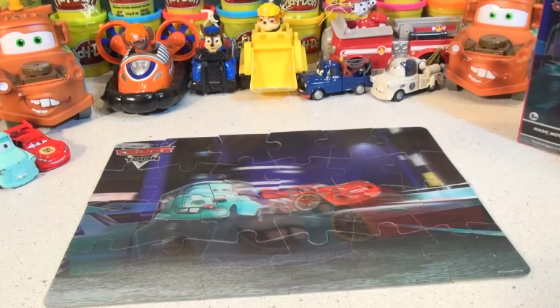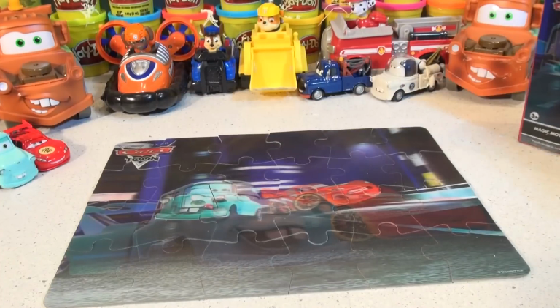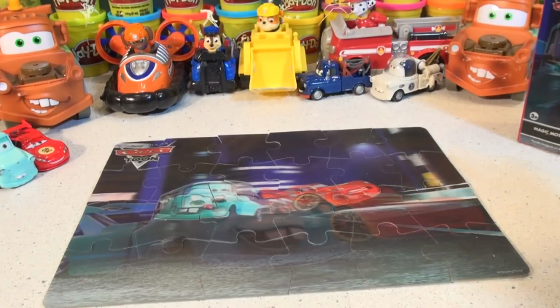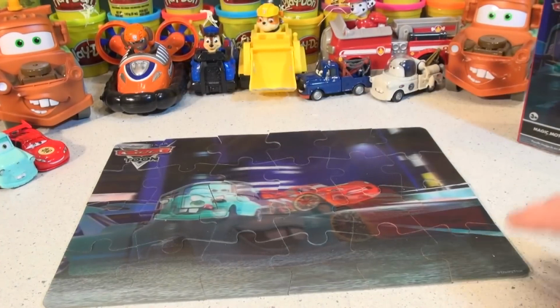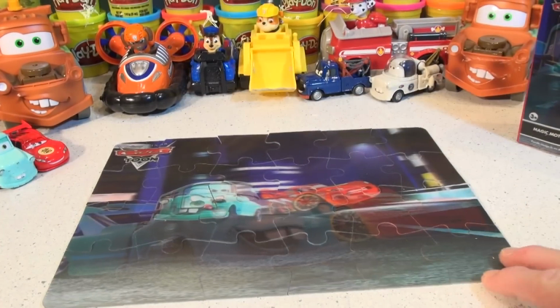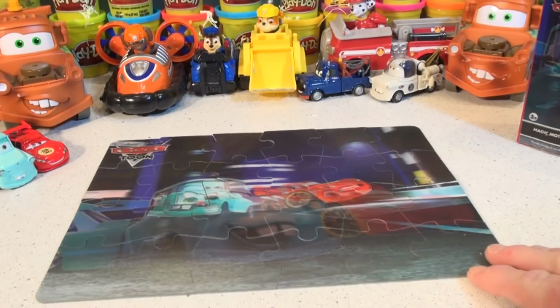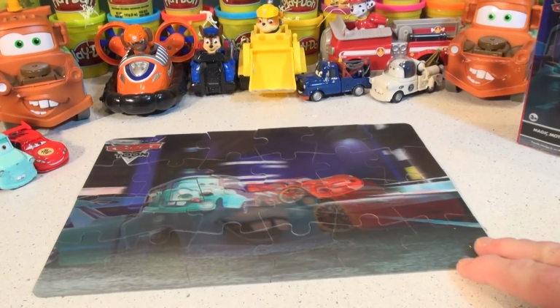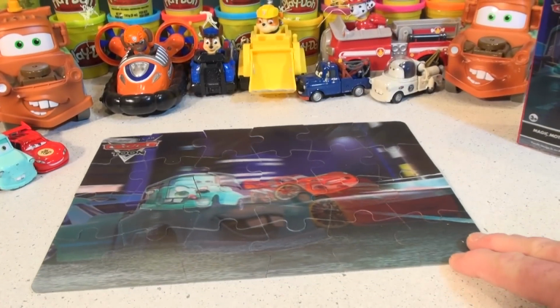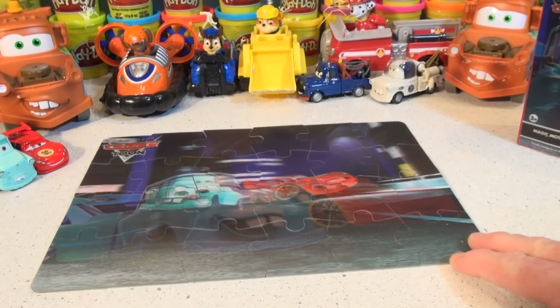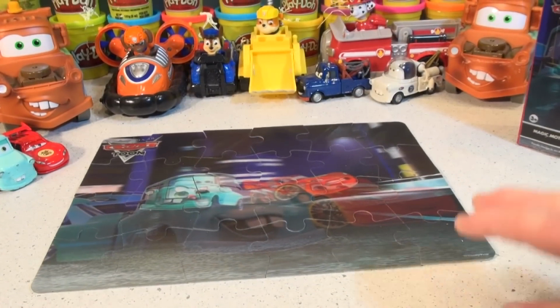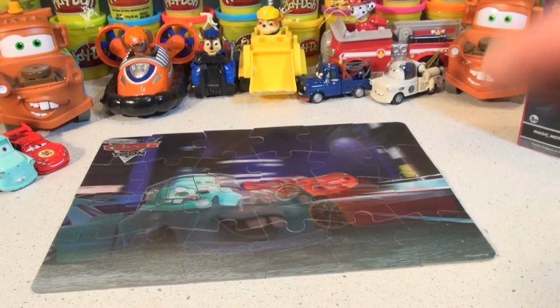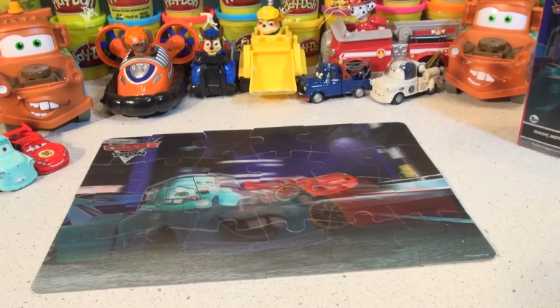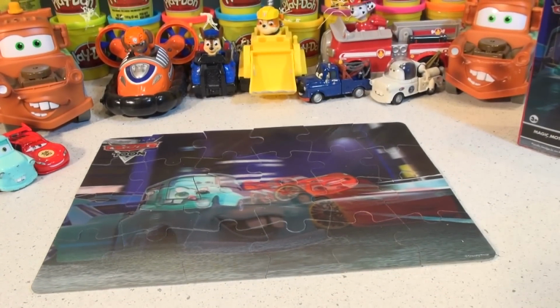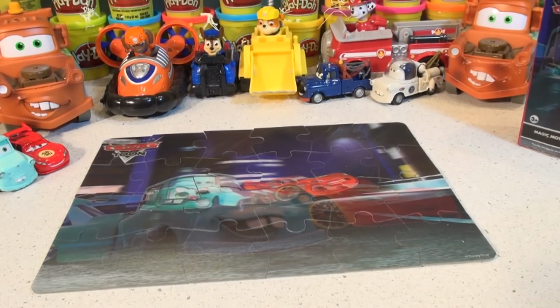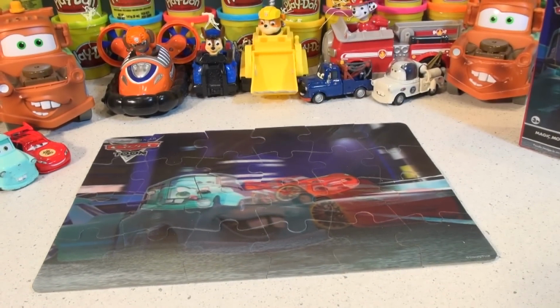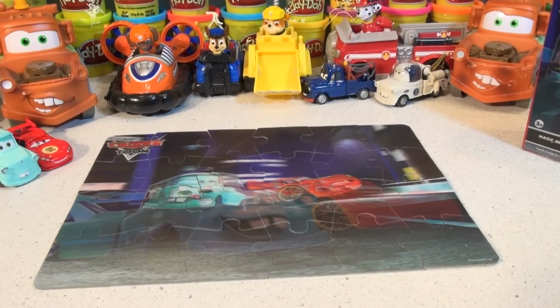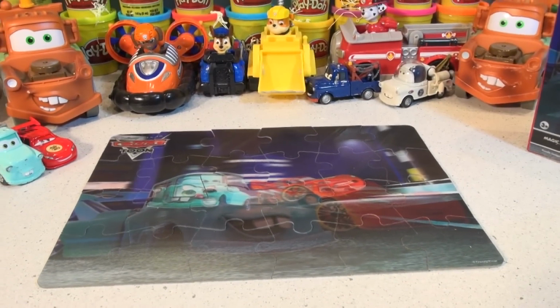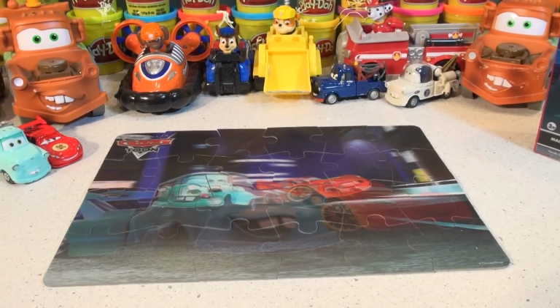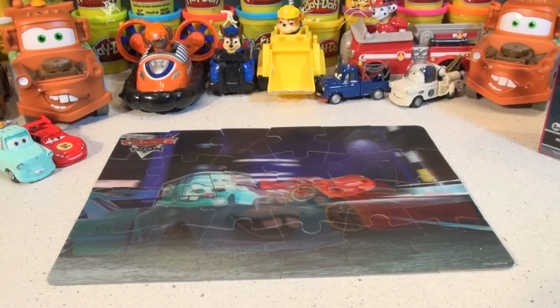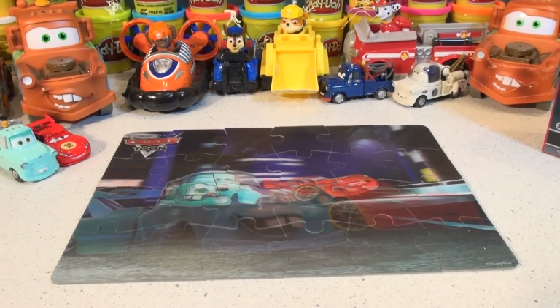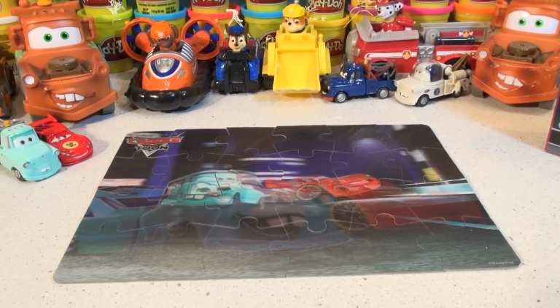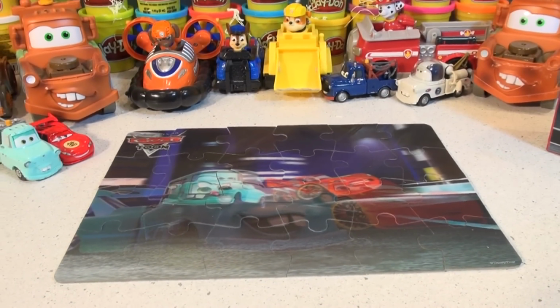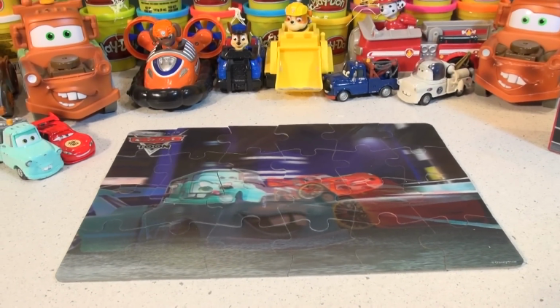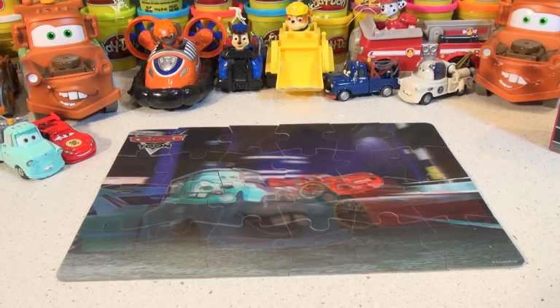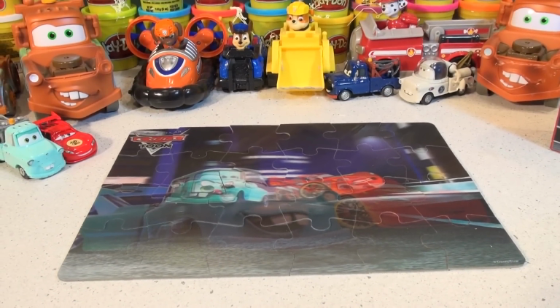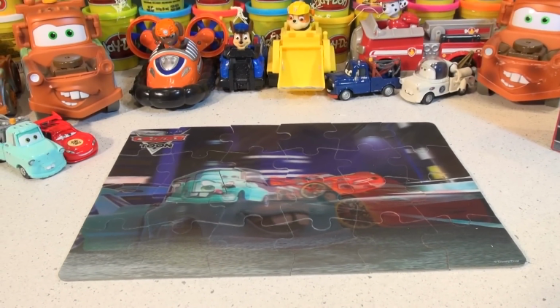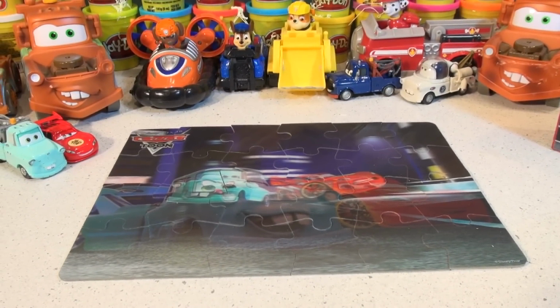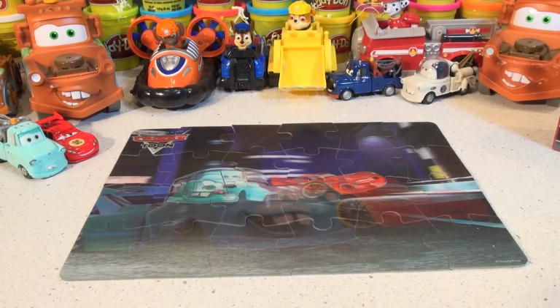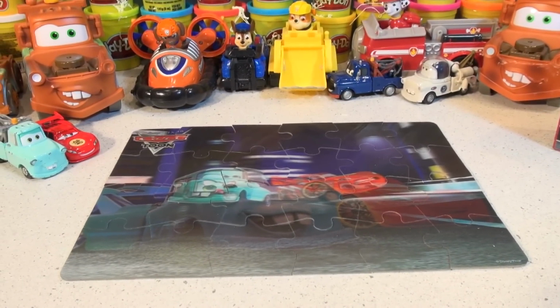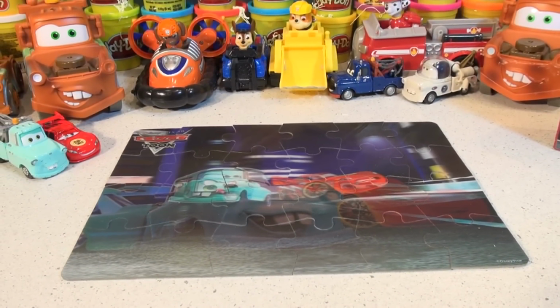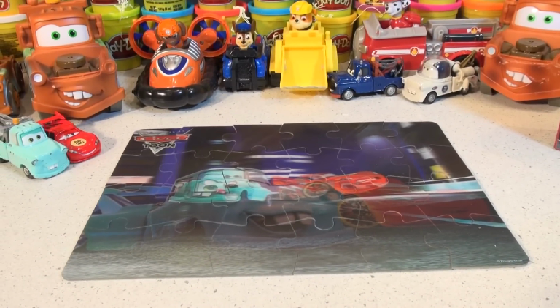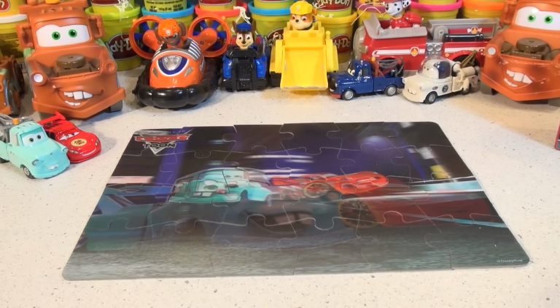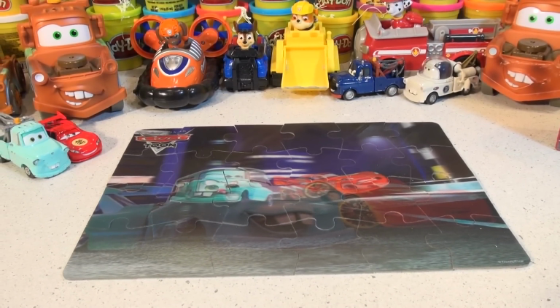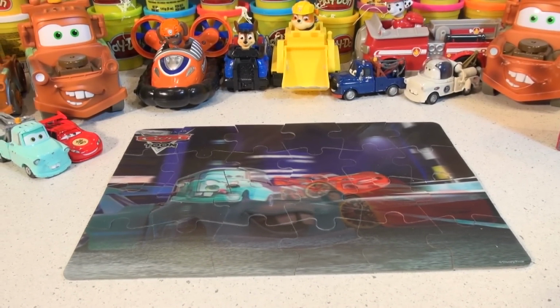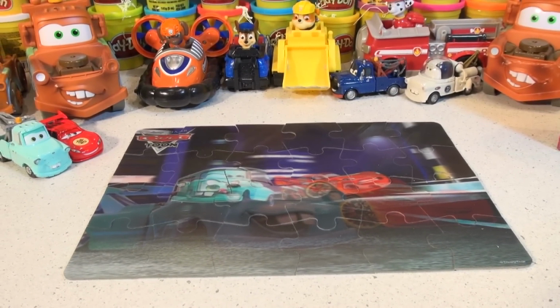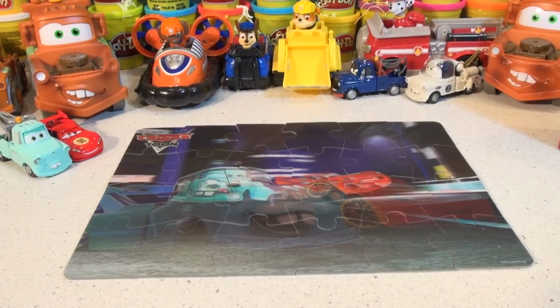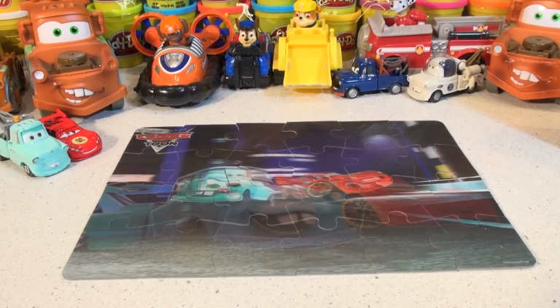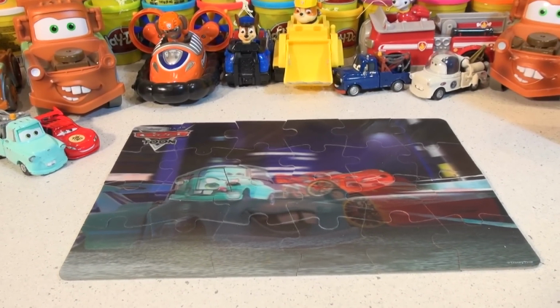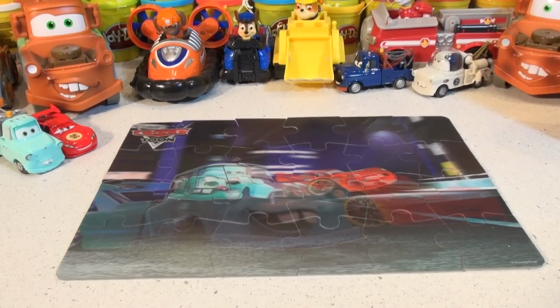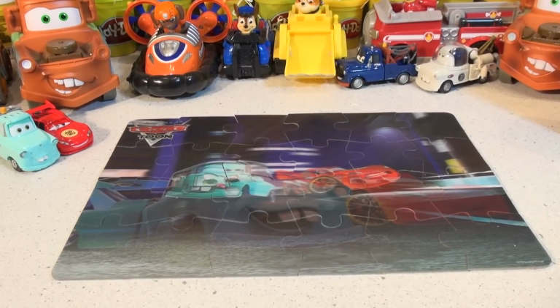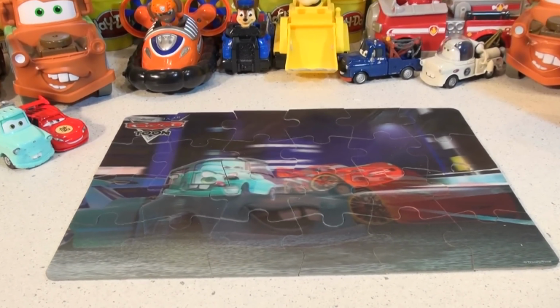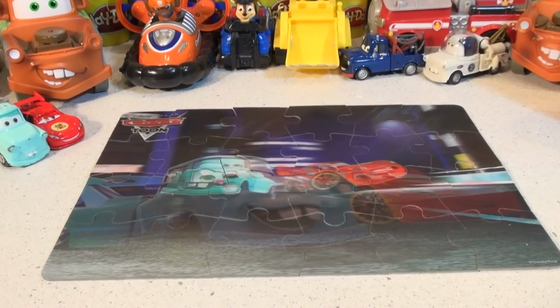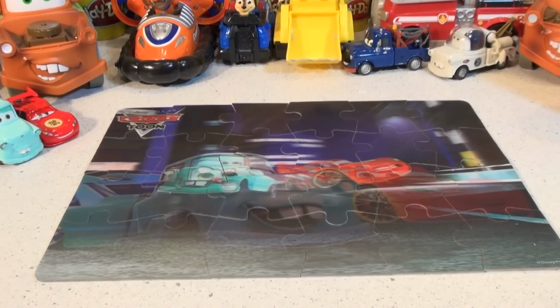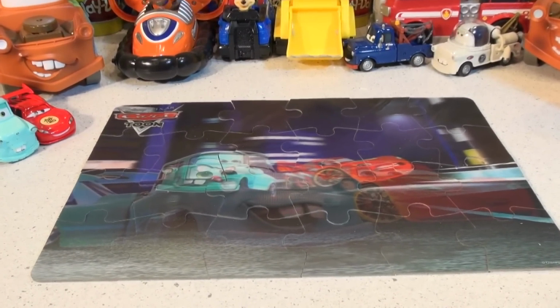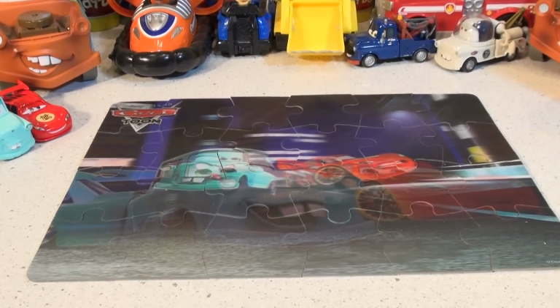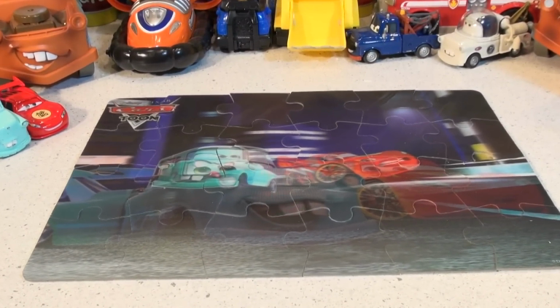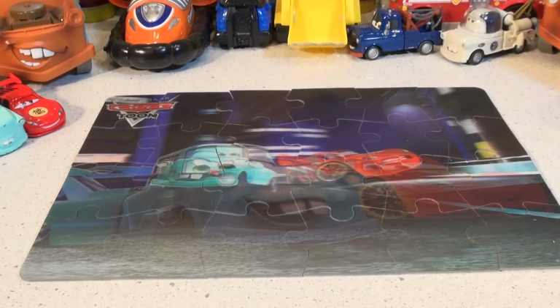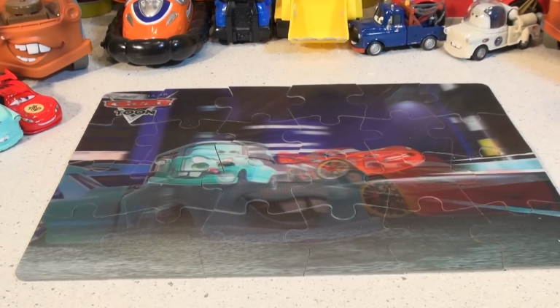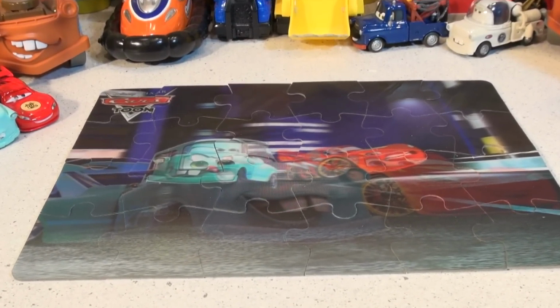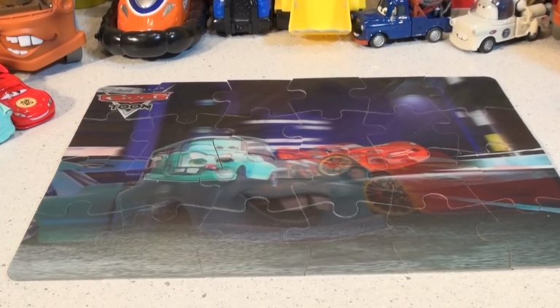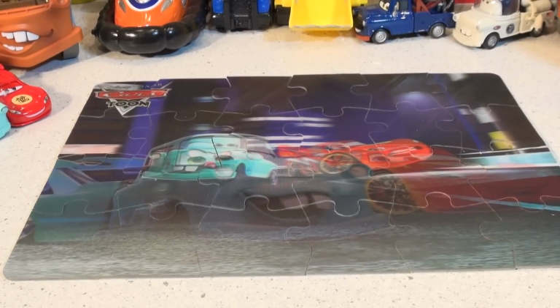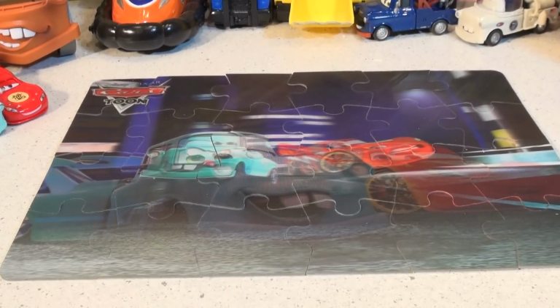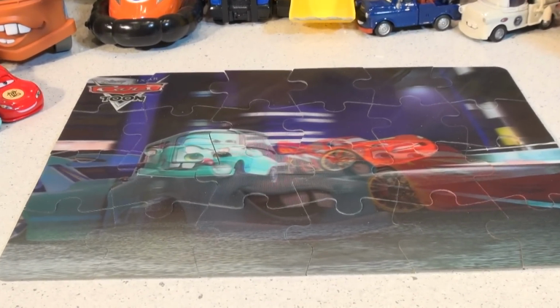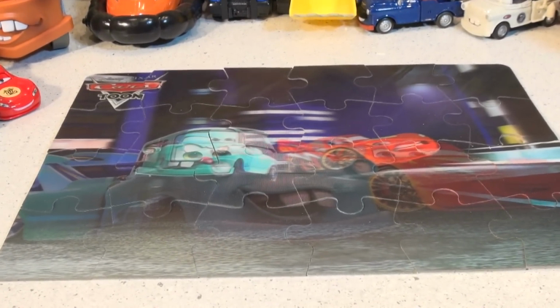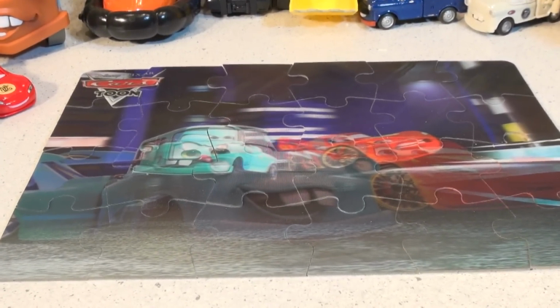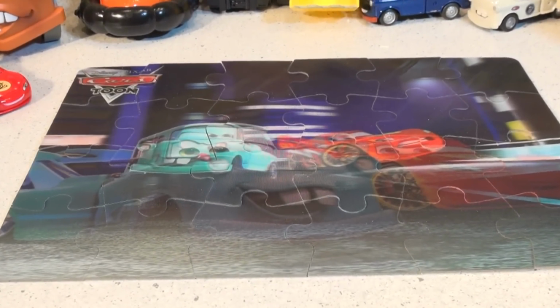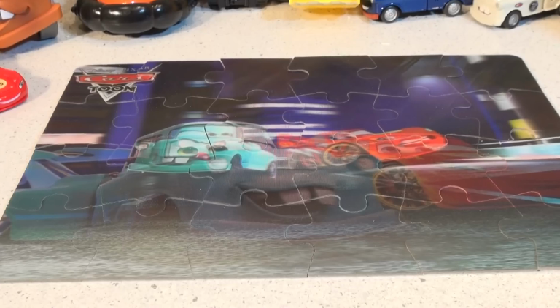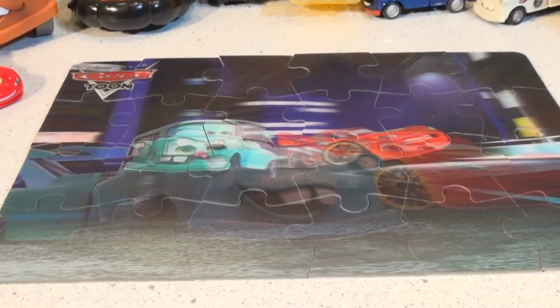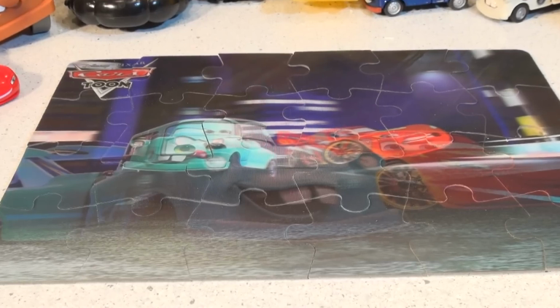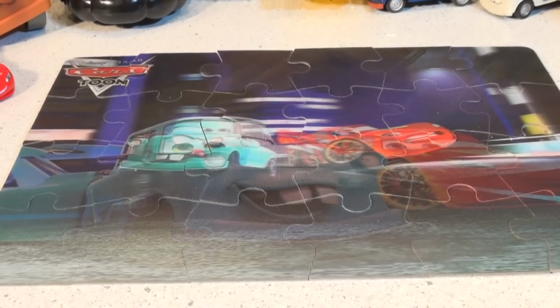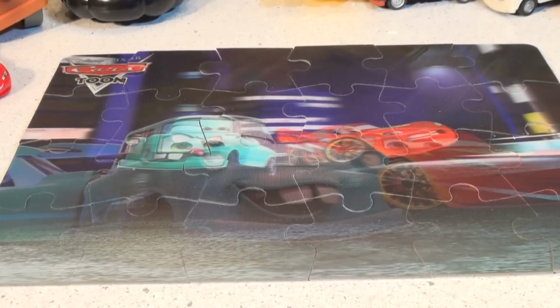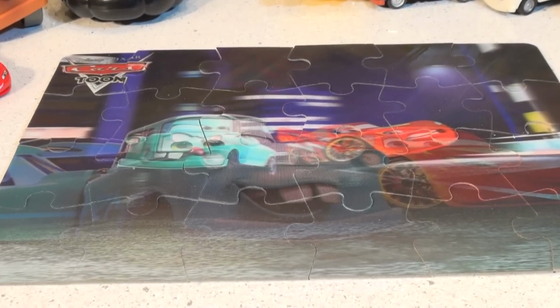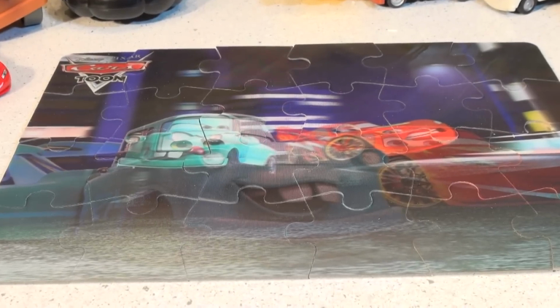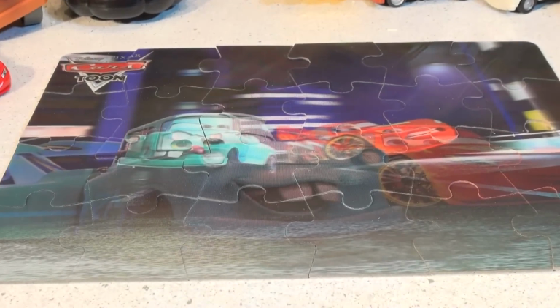I kind of lost count like I said doing the puzzle, so I'll just go back and see where I made the mistake. Thanks for watching everybody — I hope you liked the video. Please like and subscribe and have a great day!